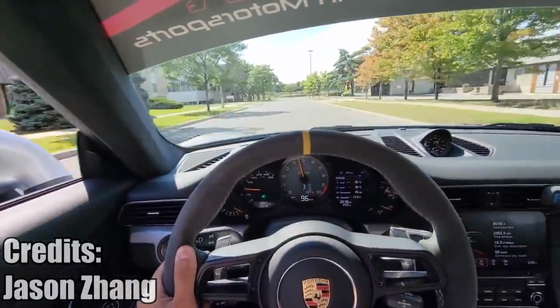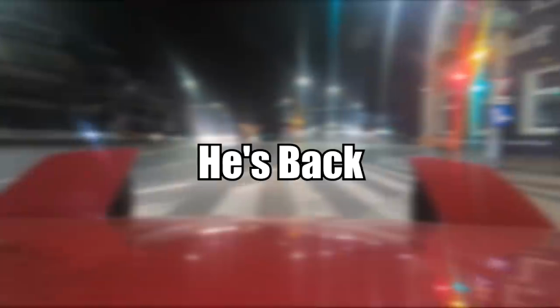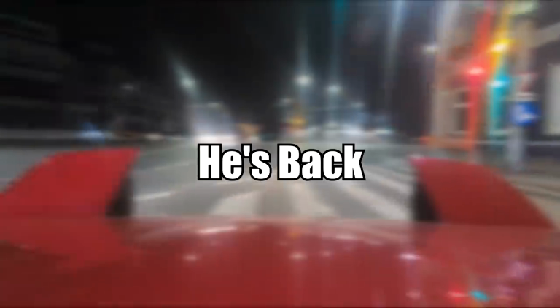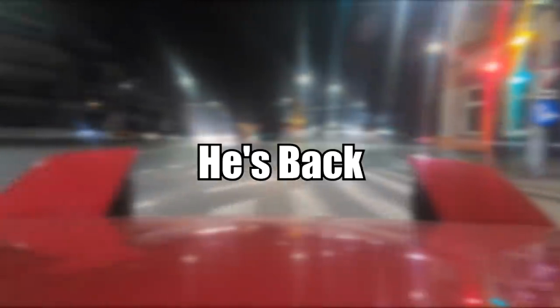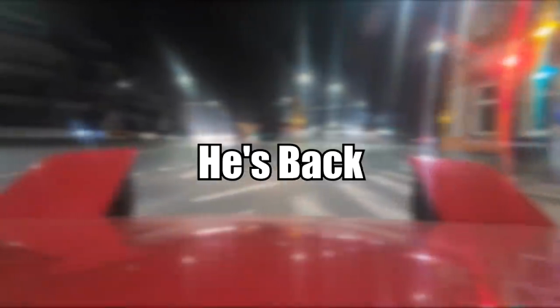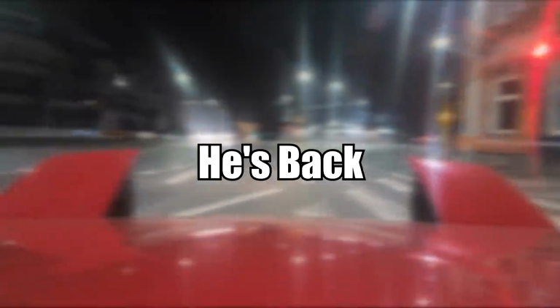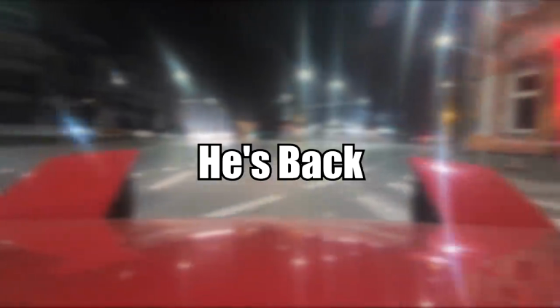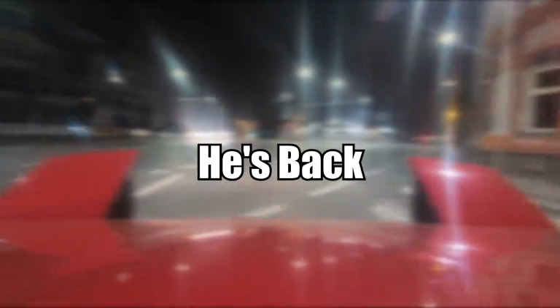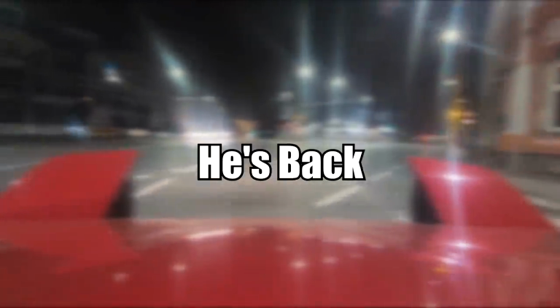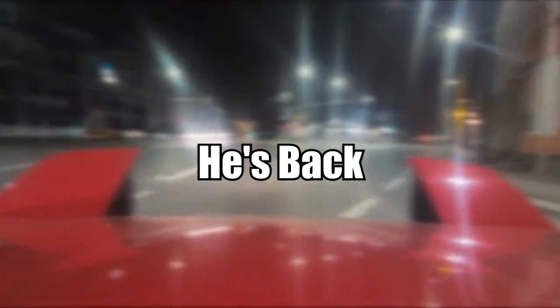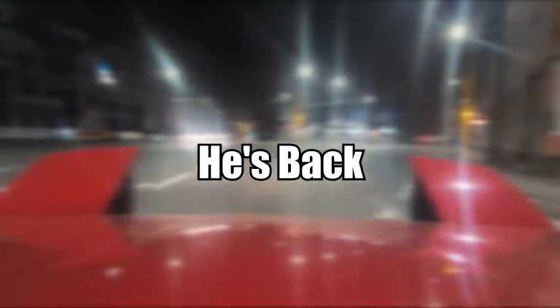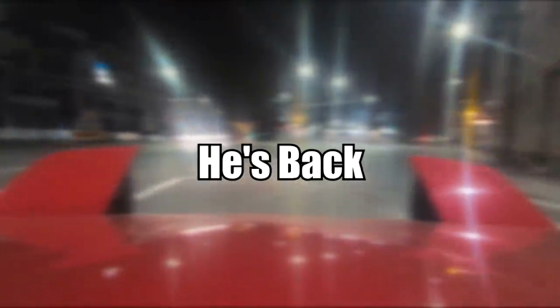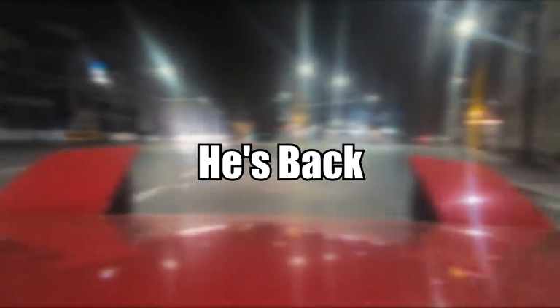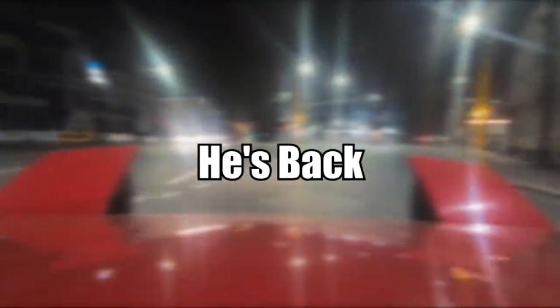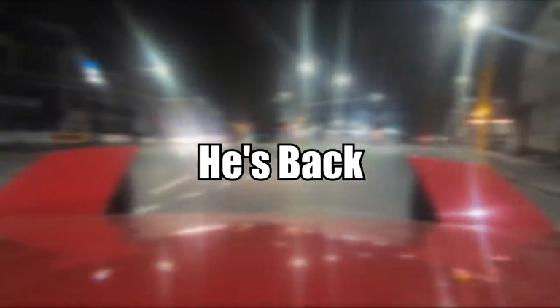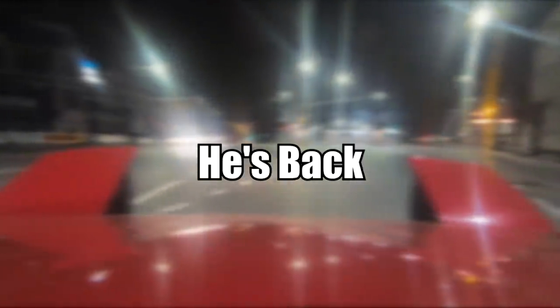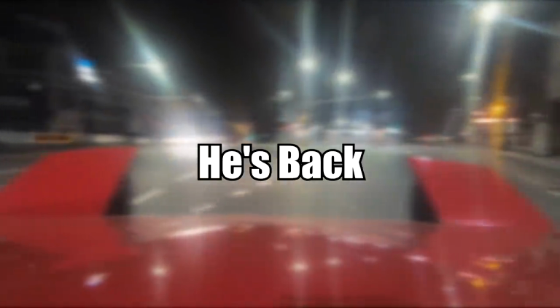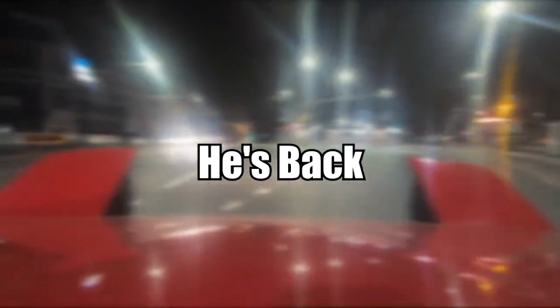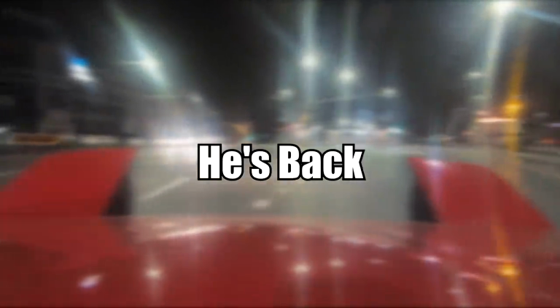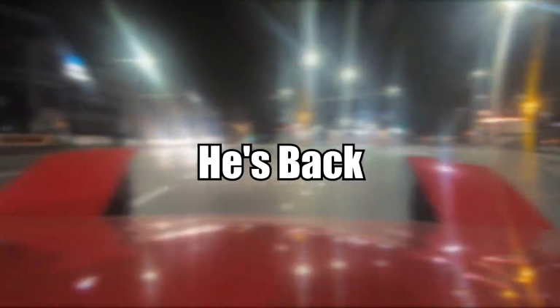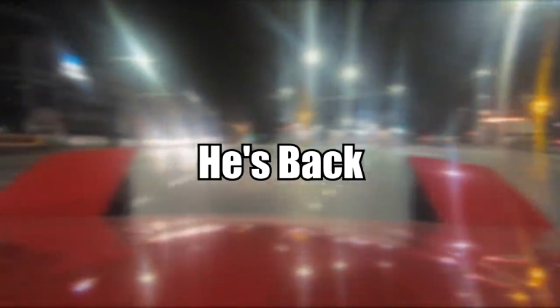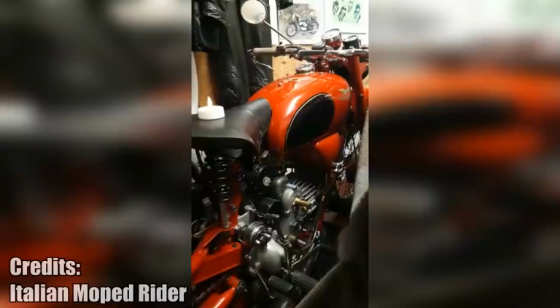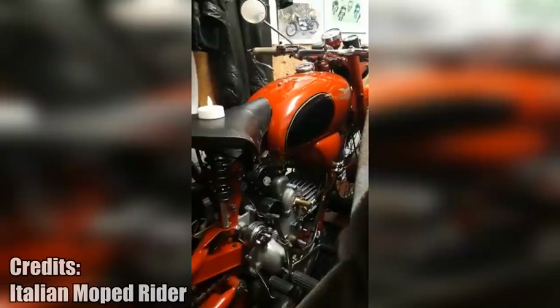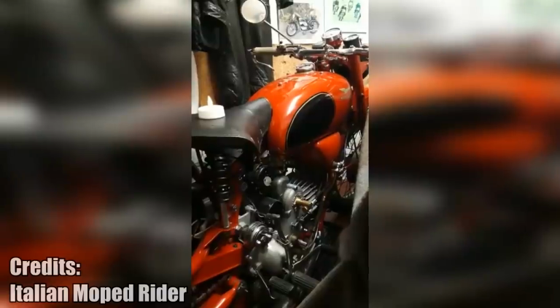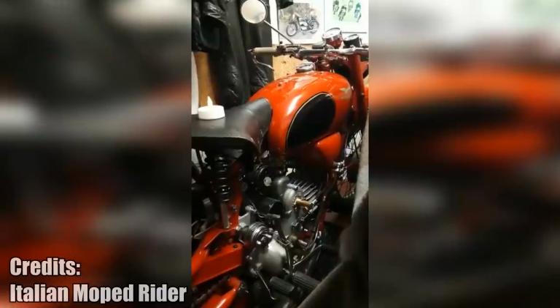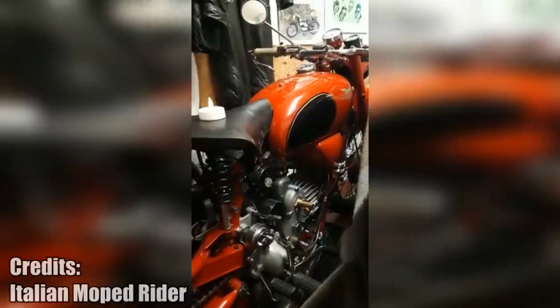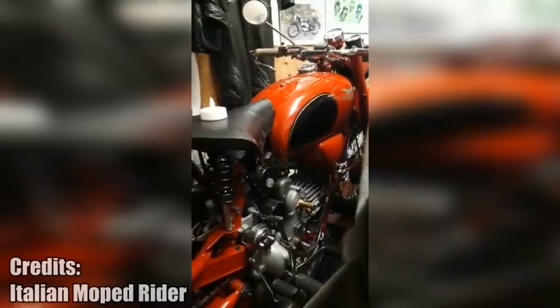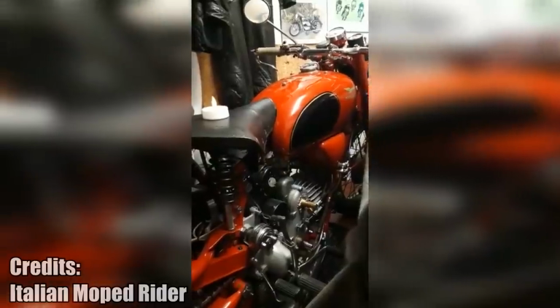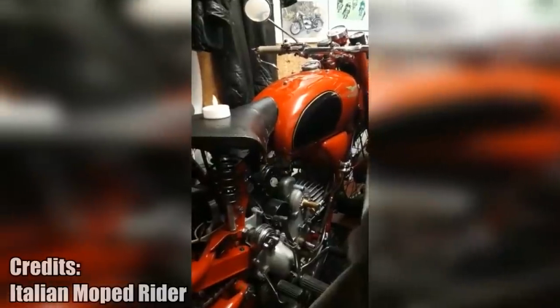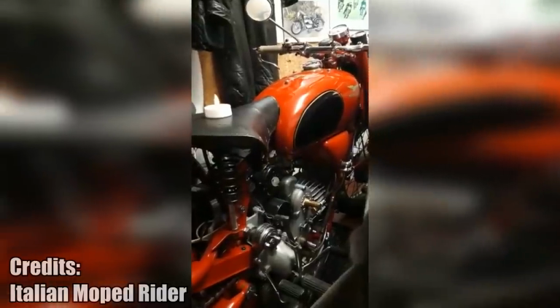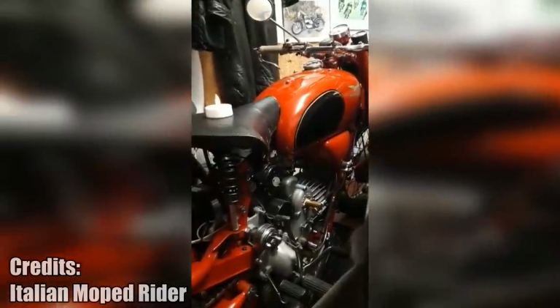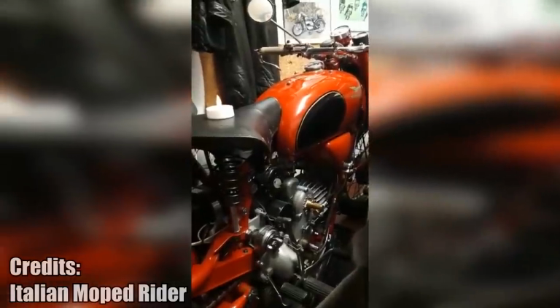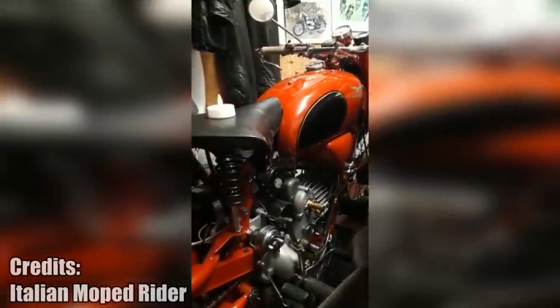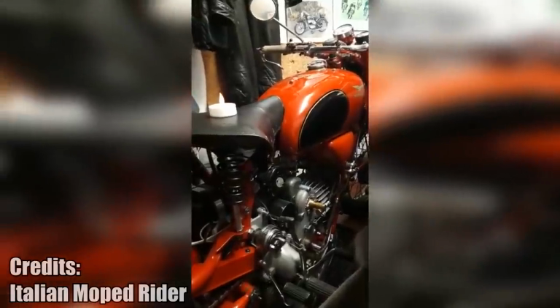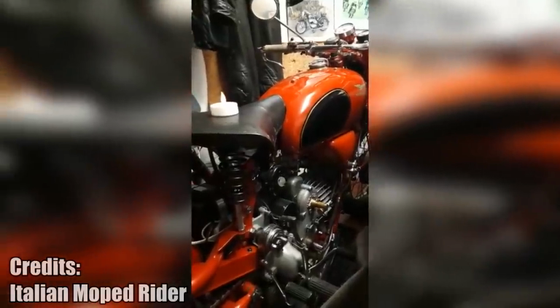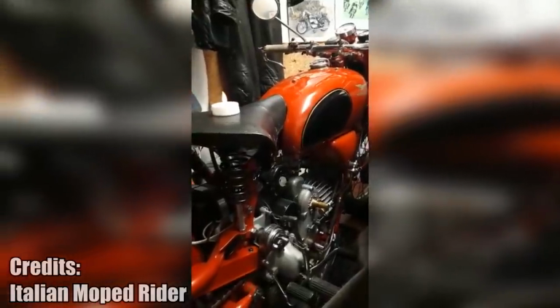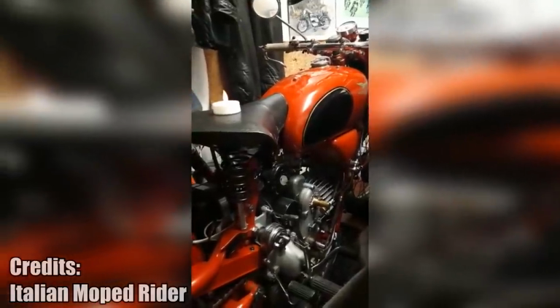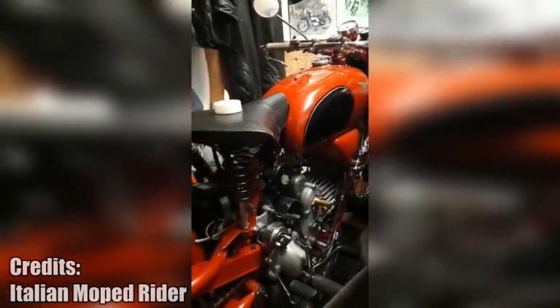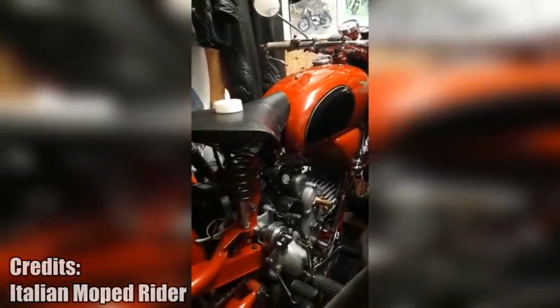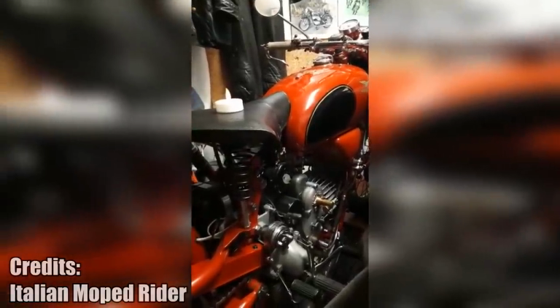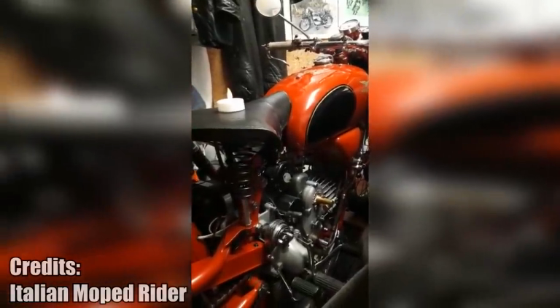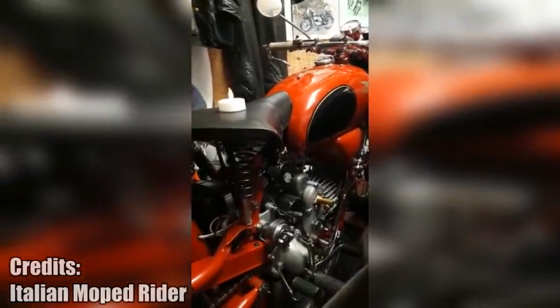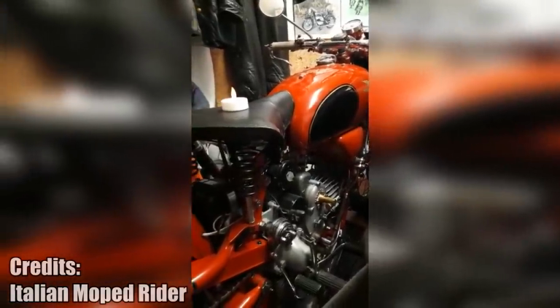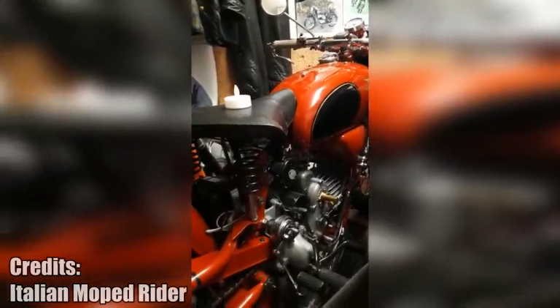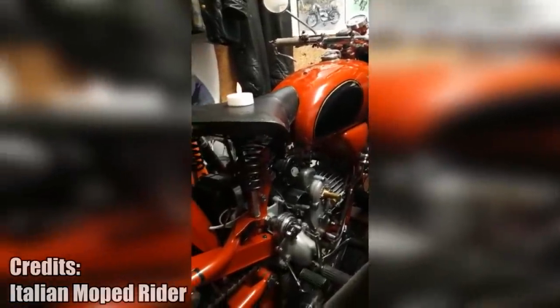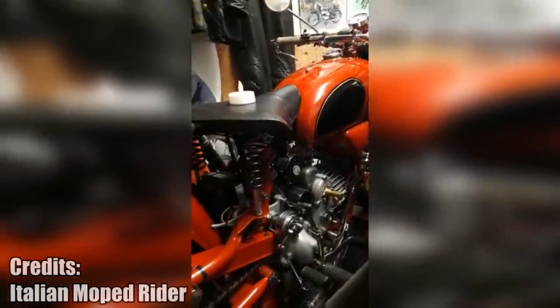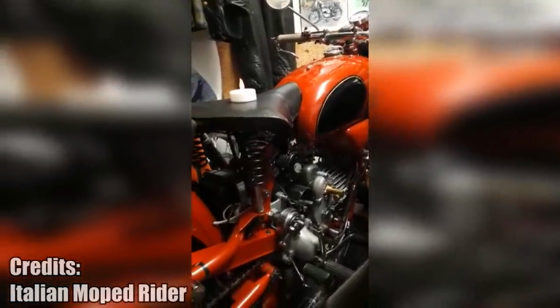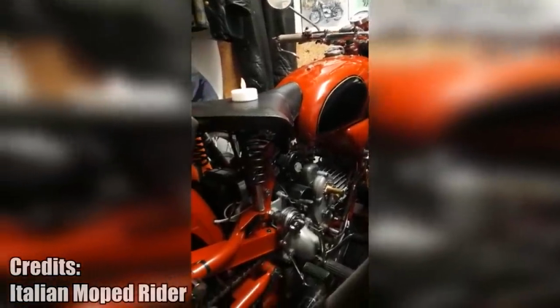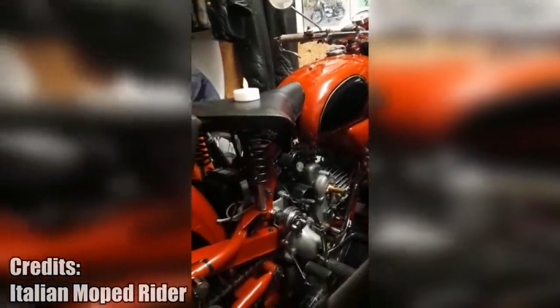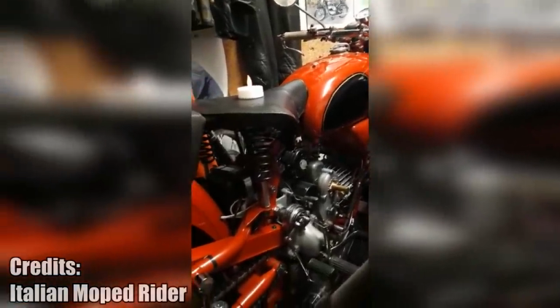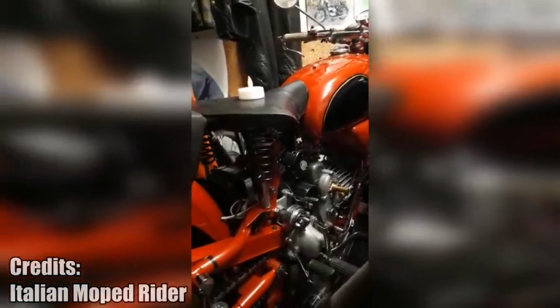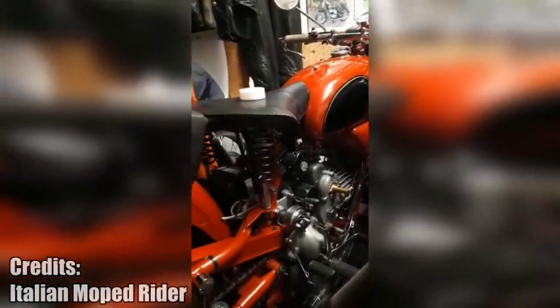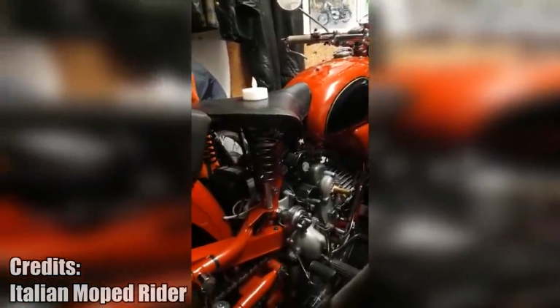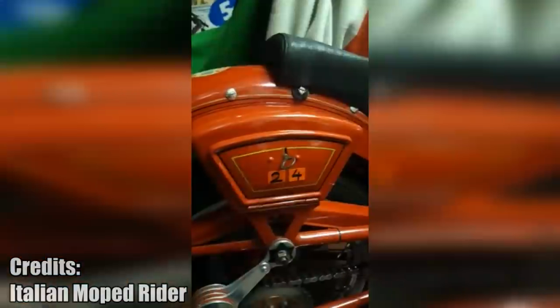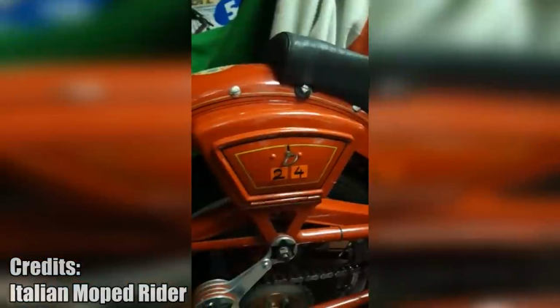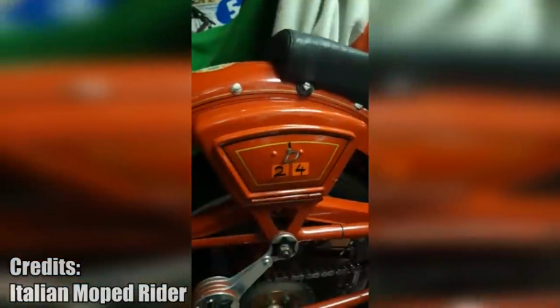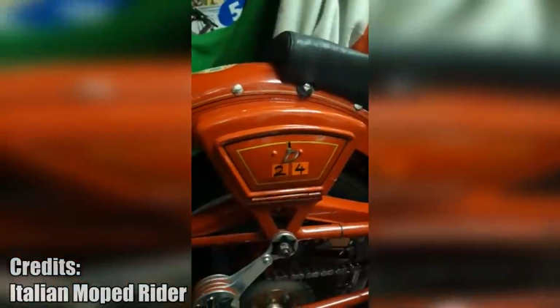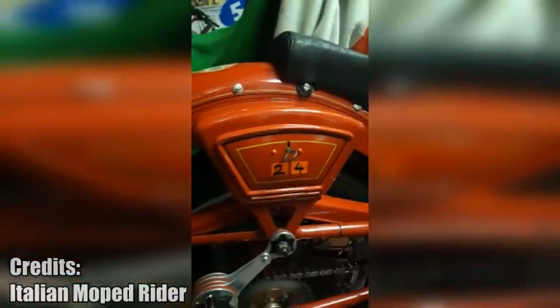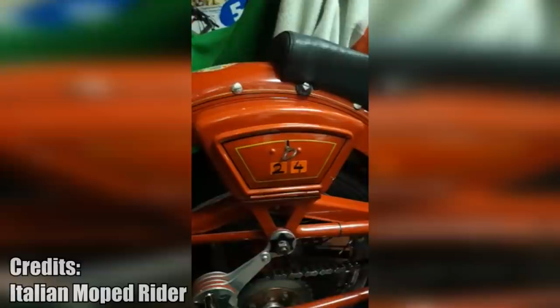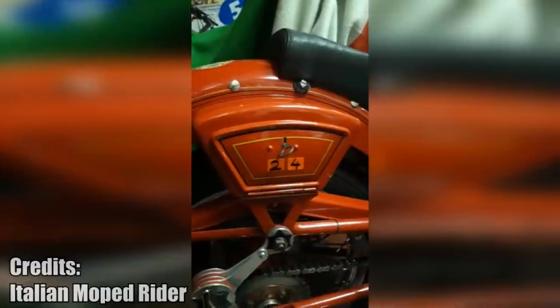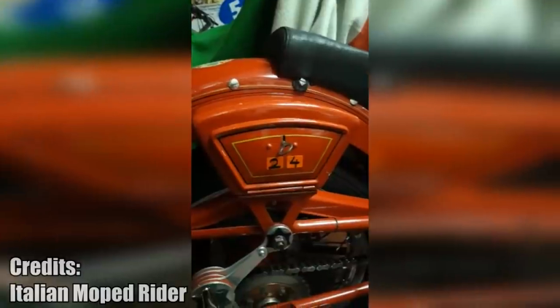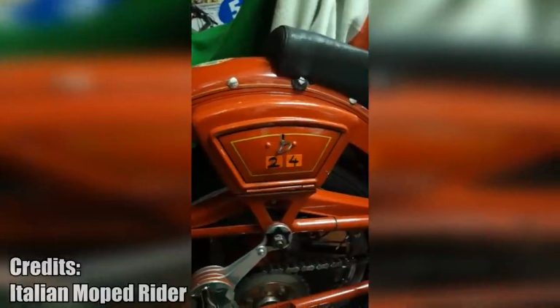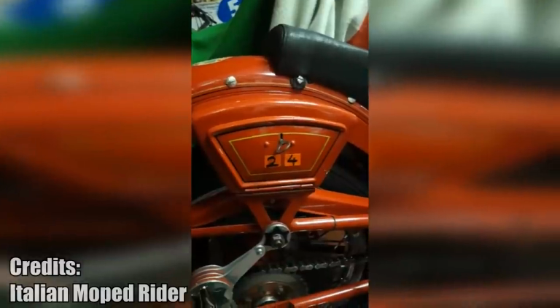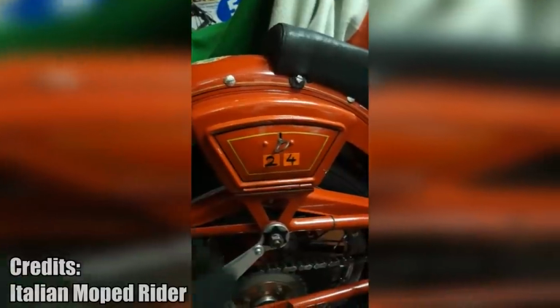The Italian moped rider is back. This time, he uses a storage box for something that you usually don't find in Italian mopeds.